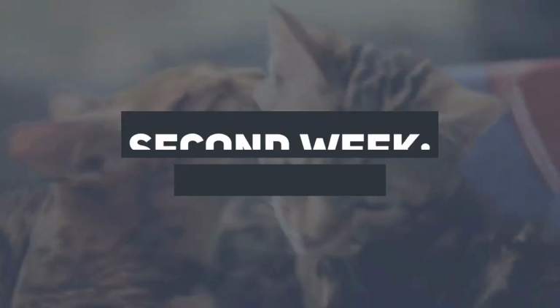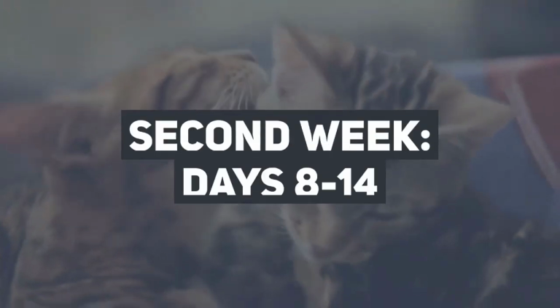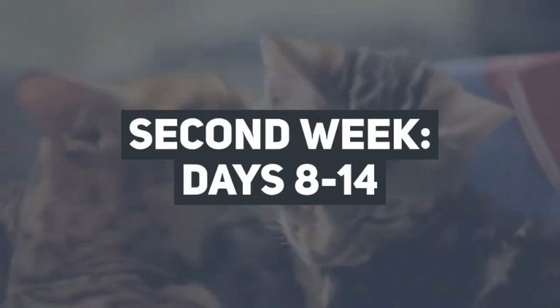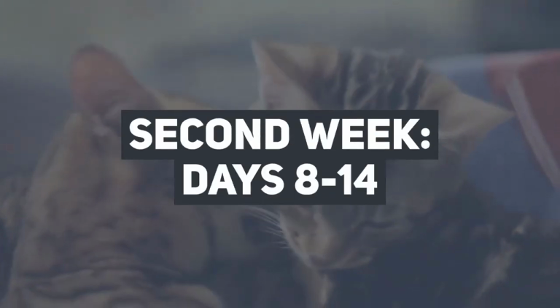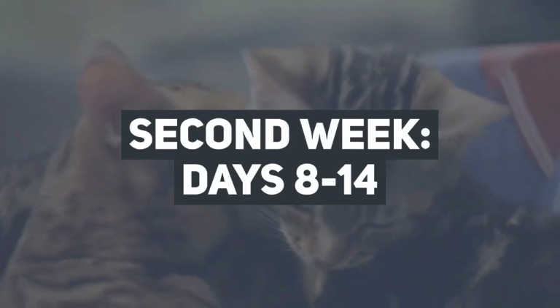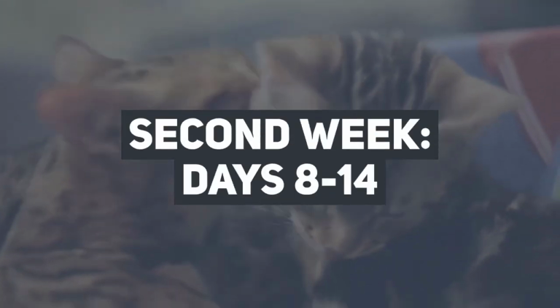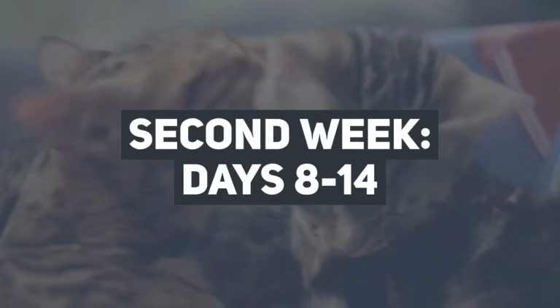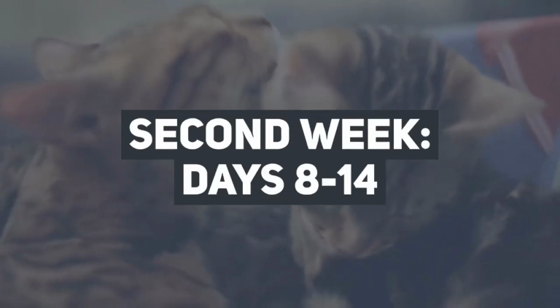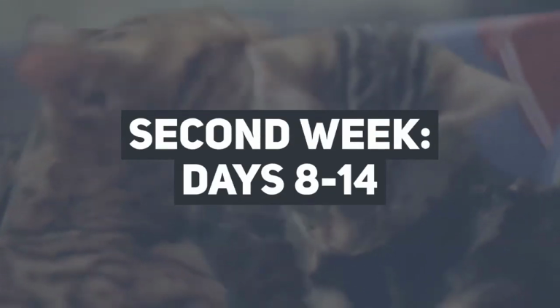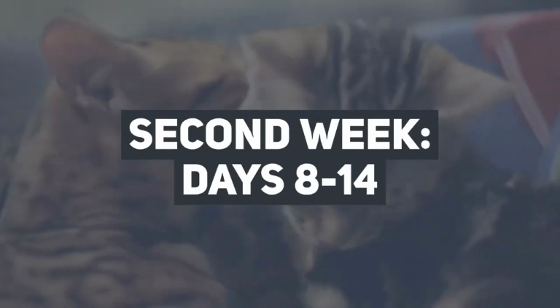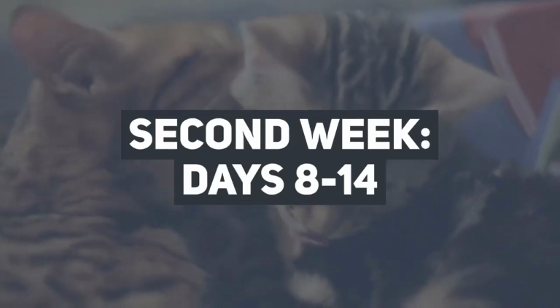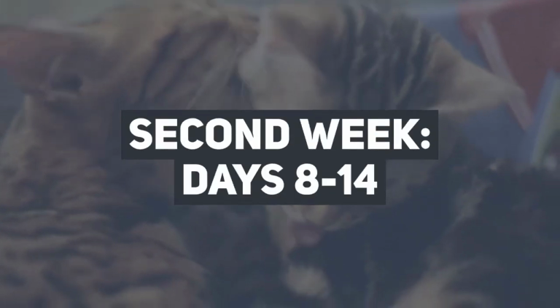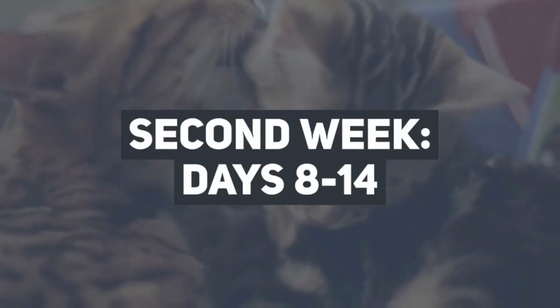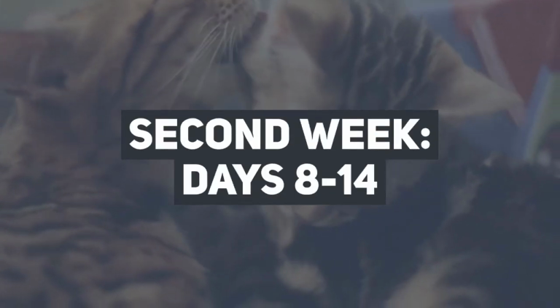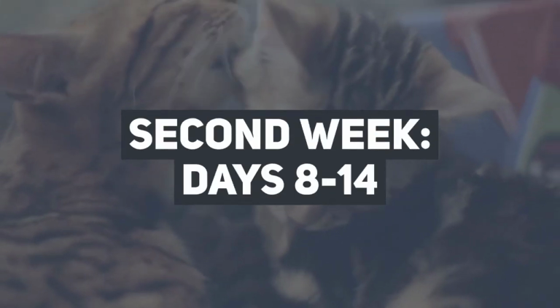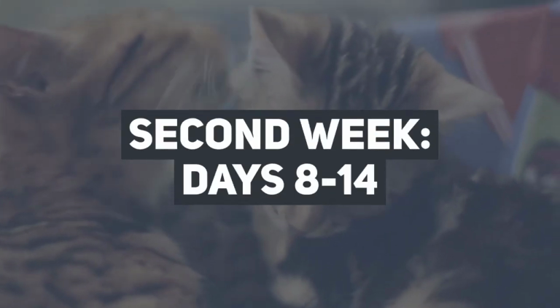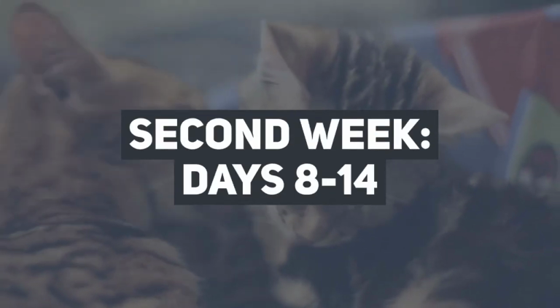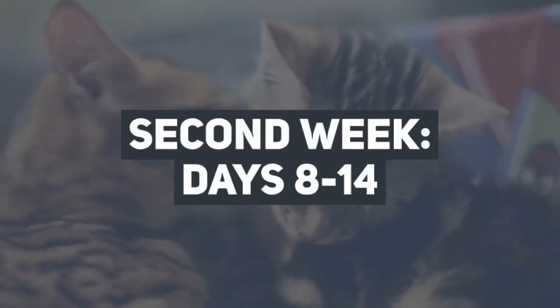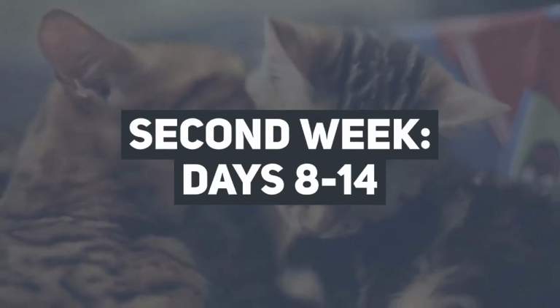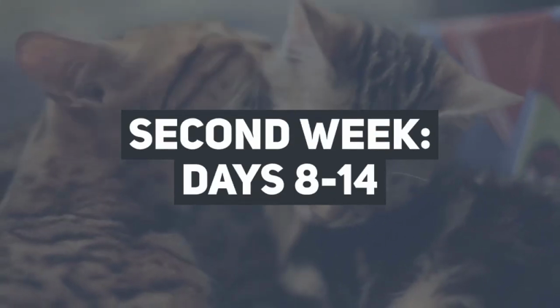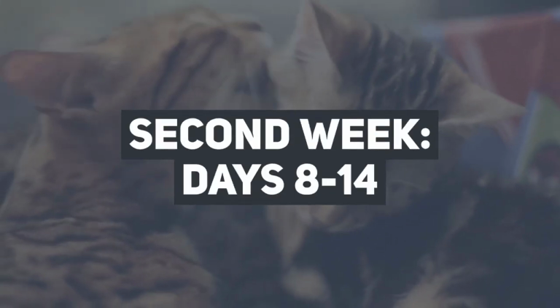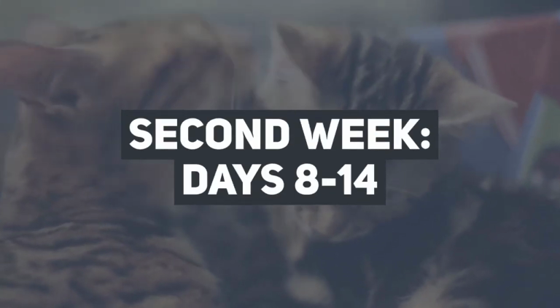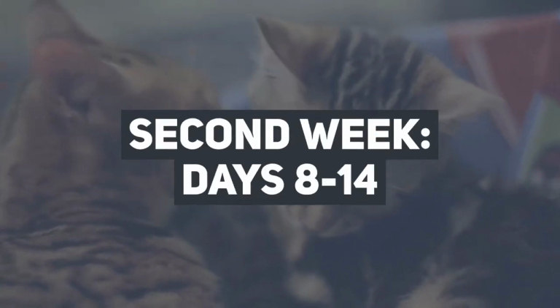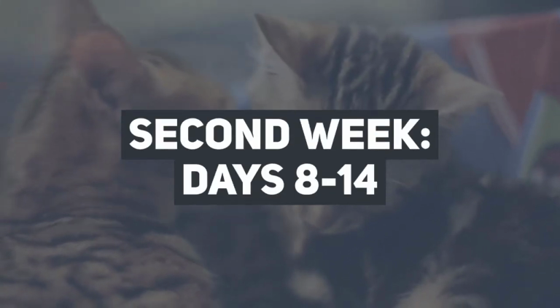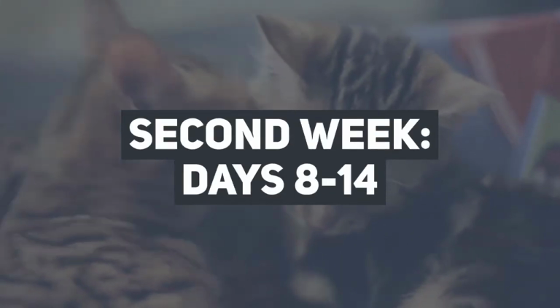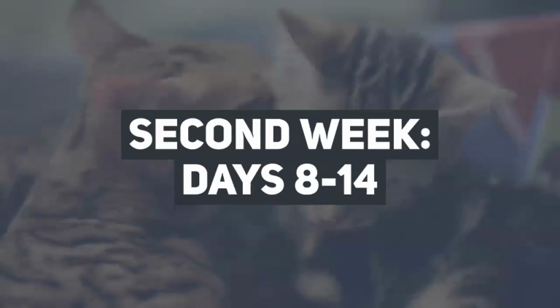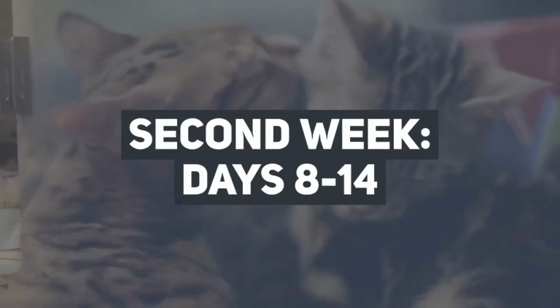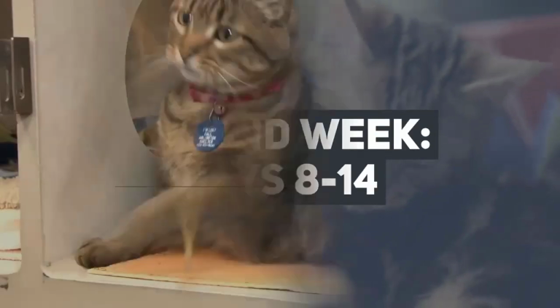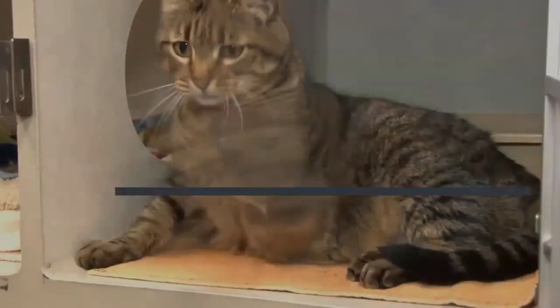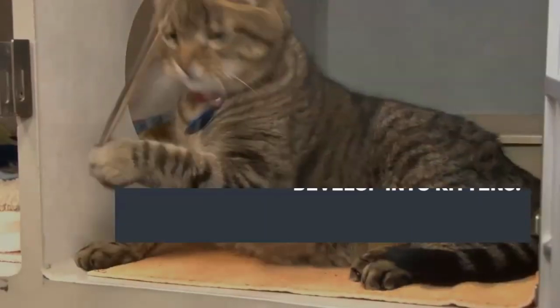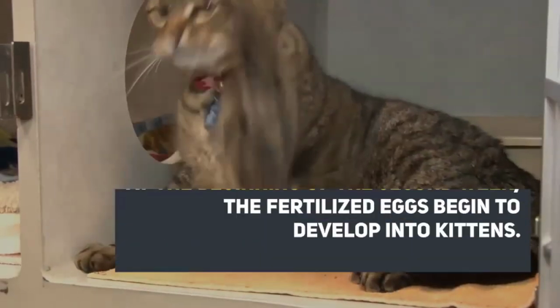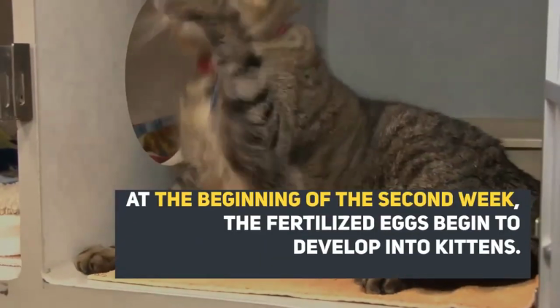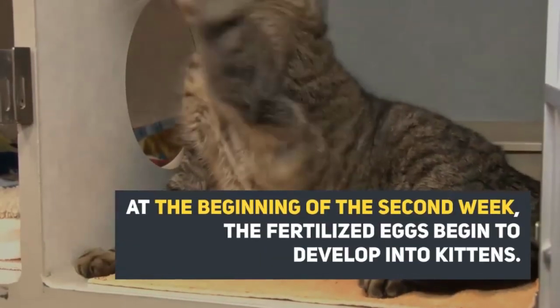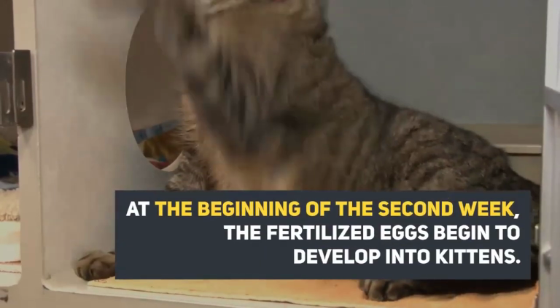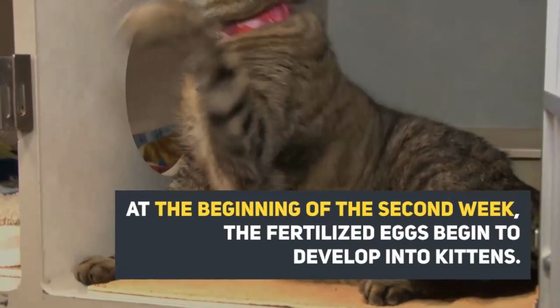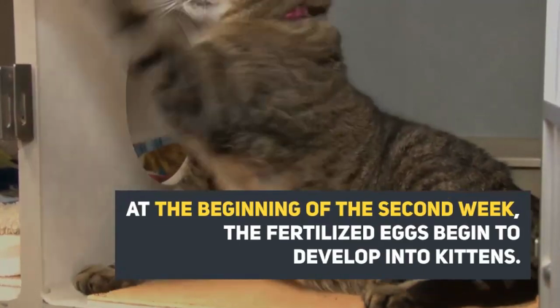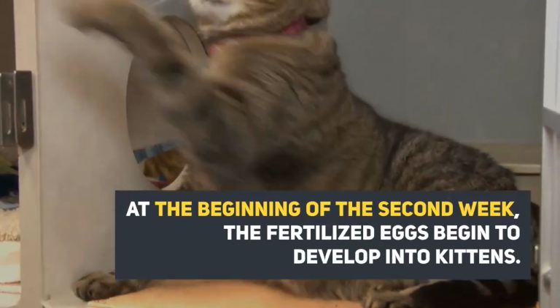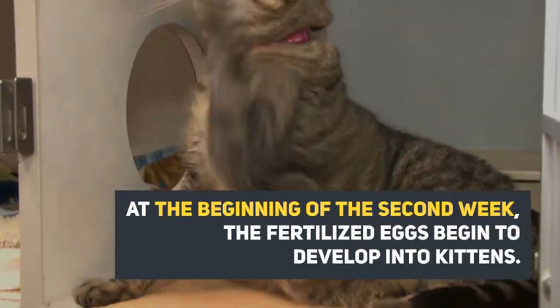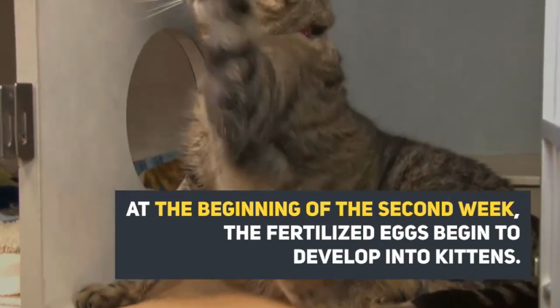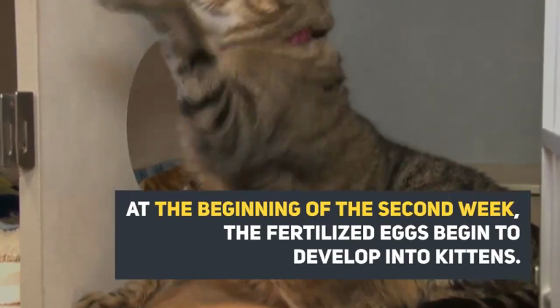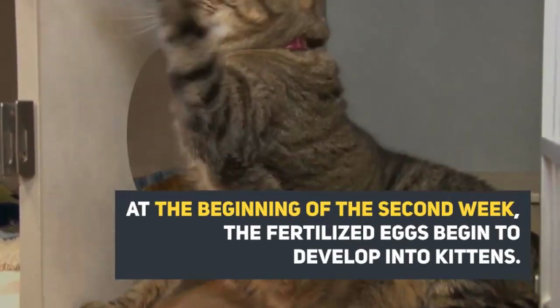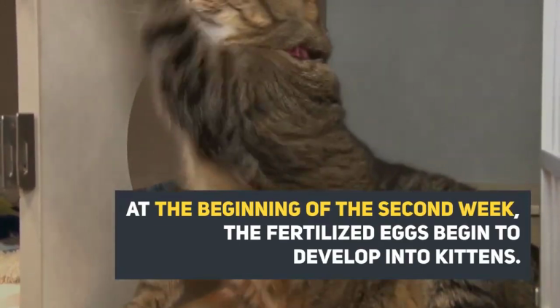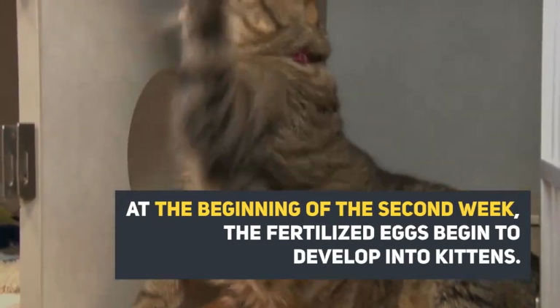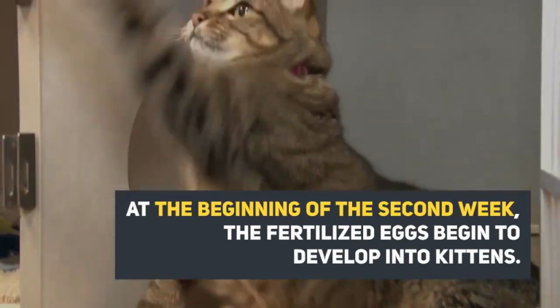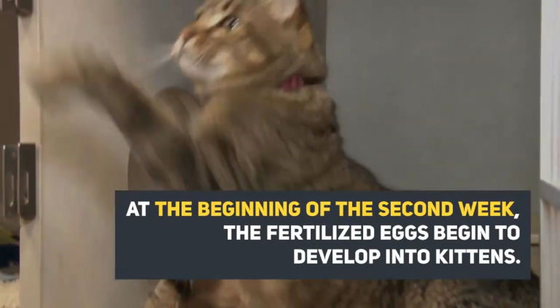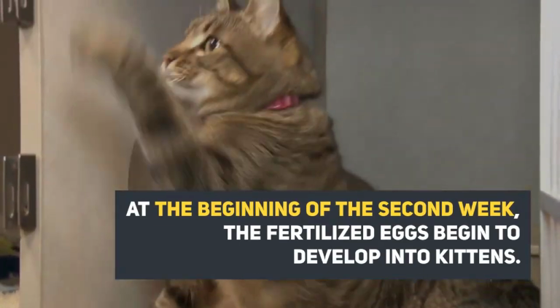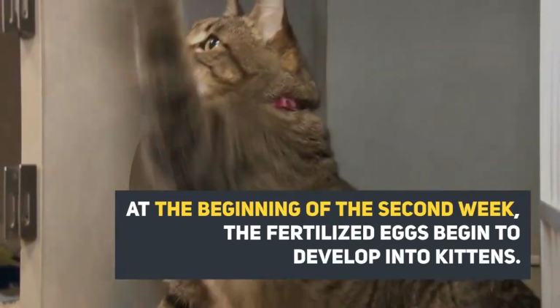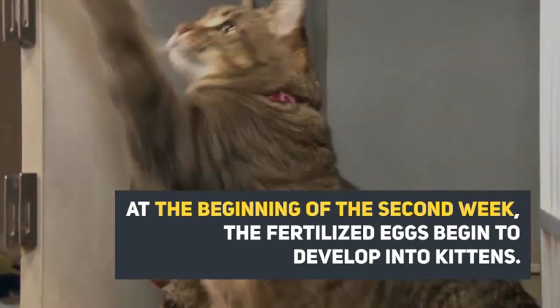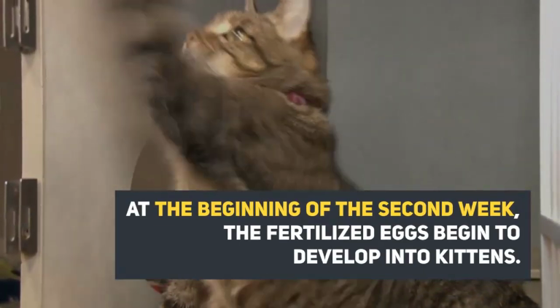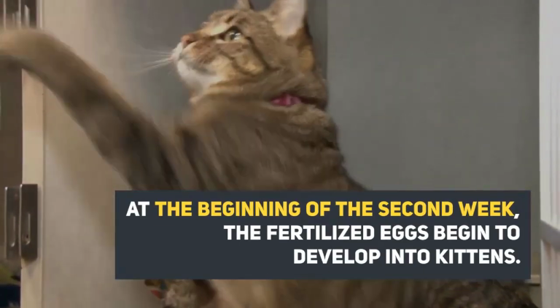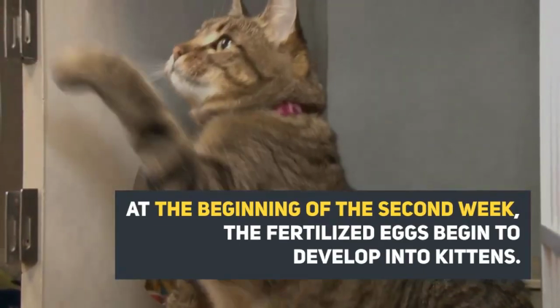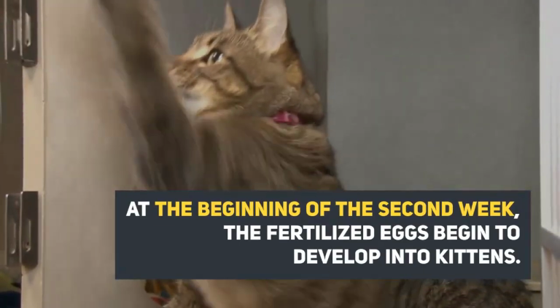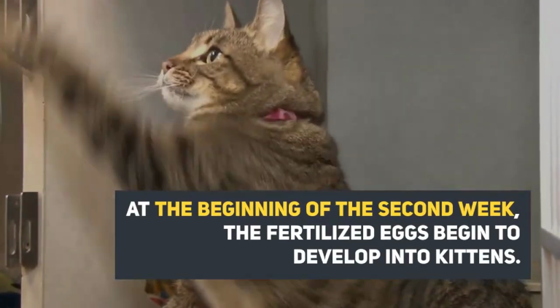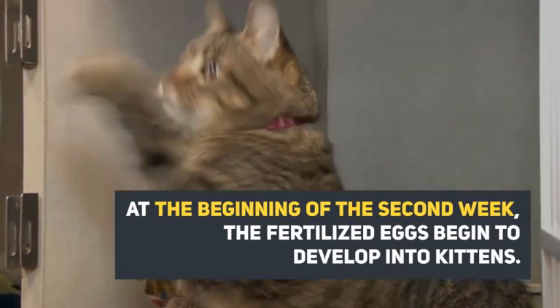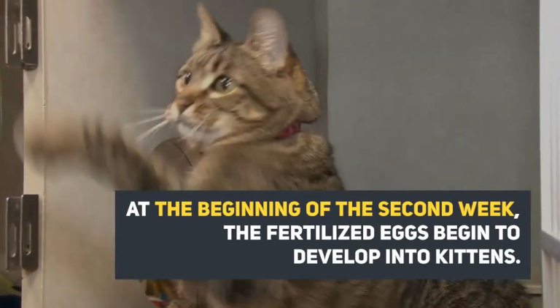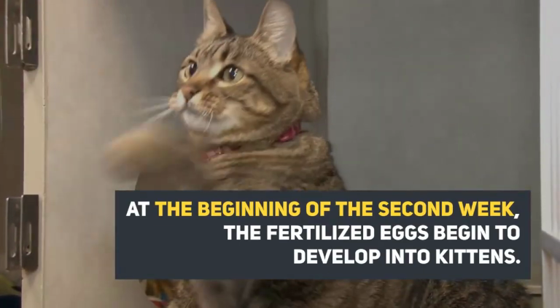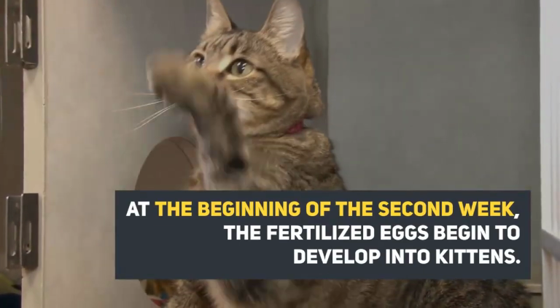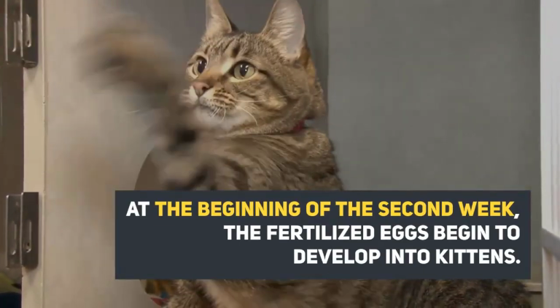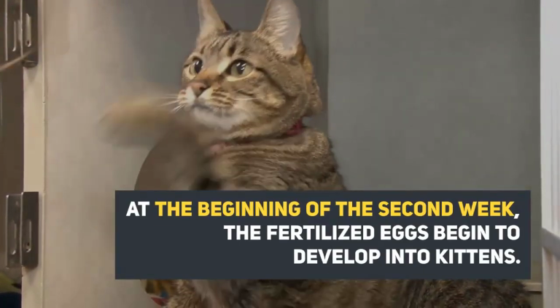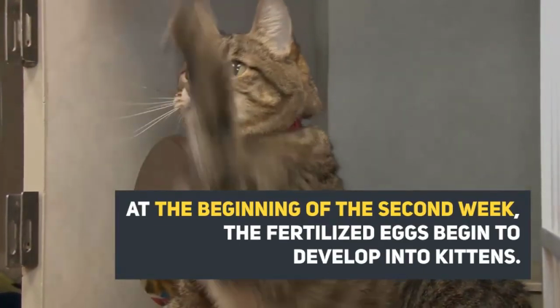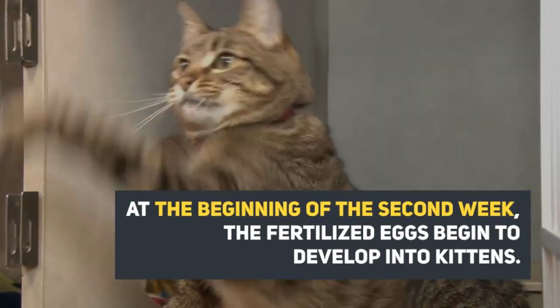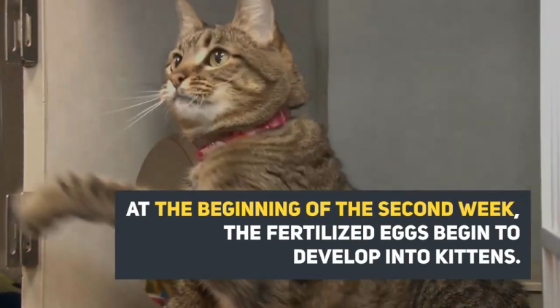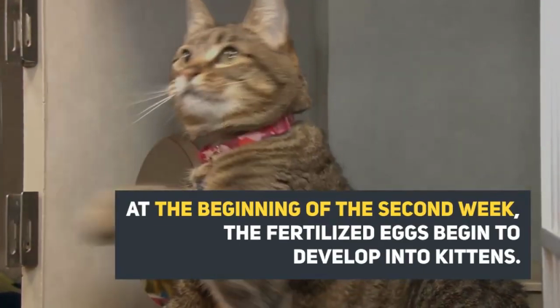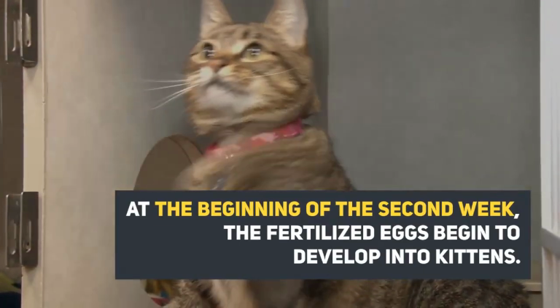Second week, days 8 to 14. At the beginning of the second week, the fertilized eggs begin to develop into kittens.